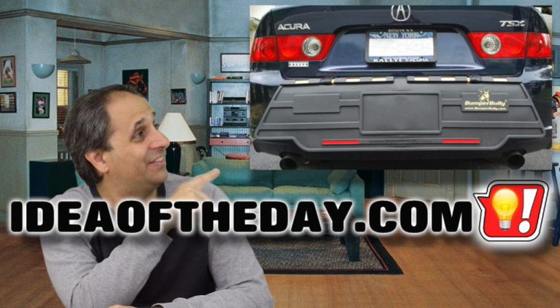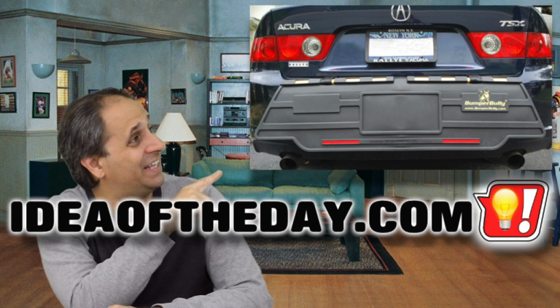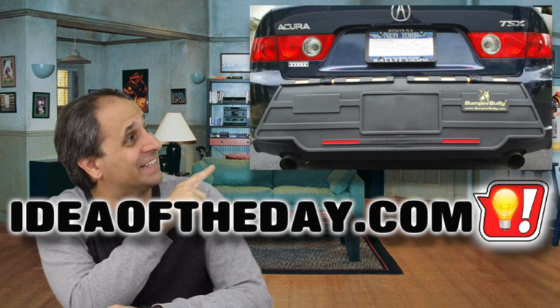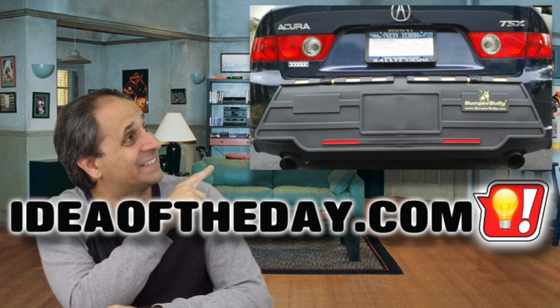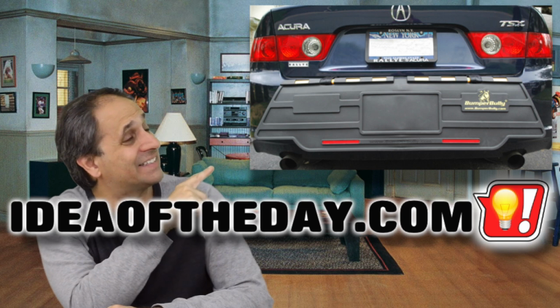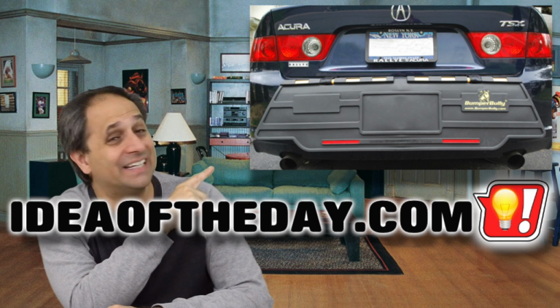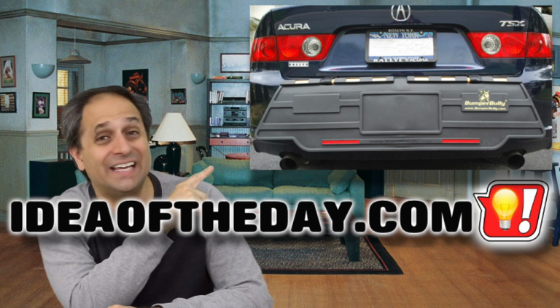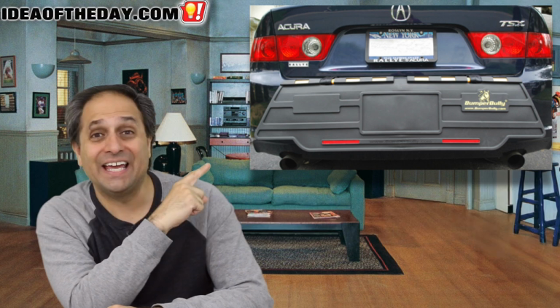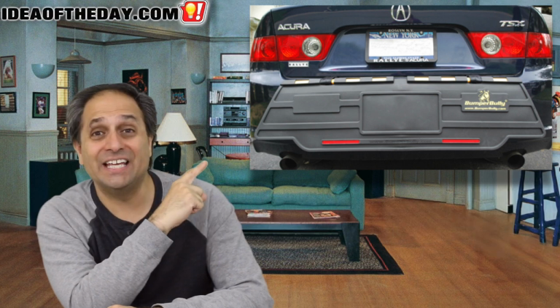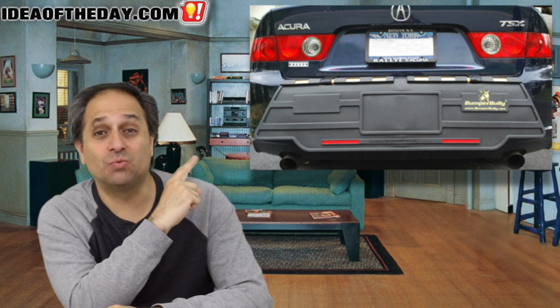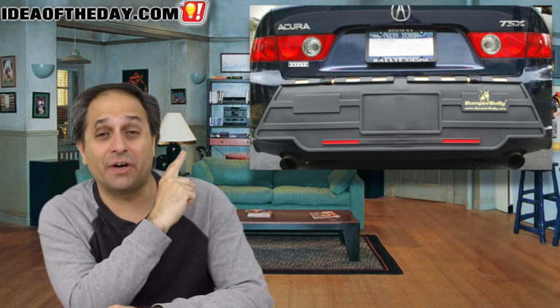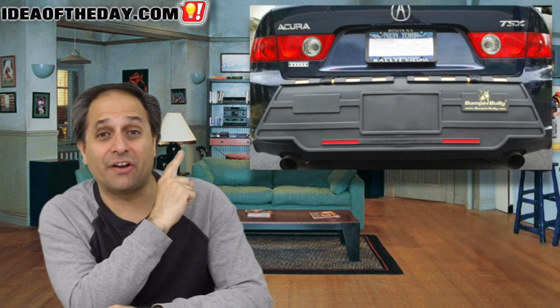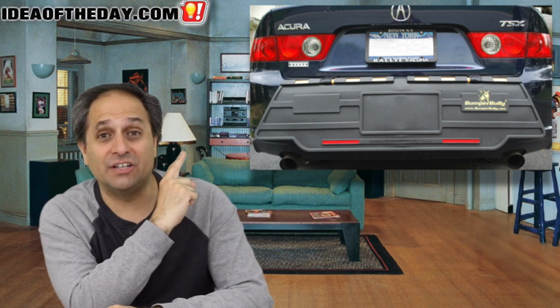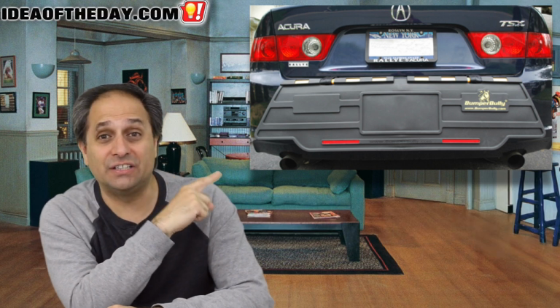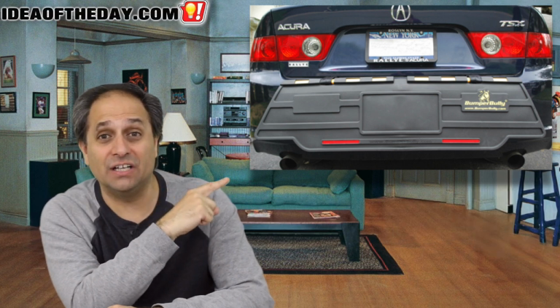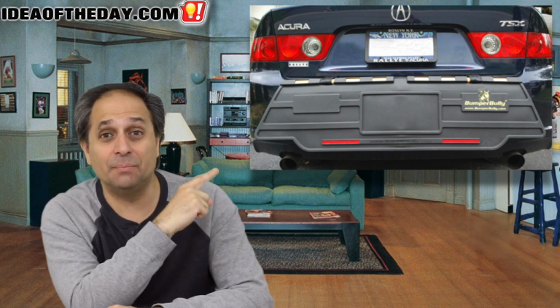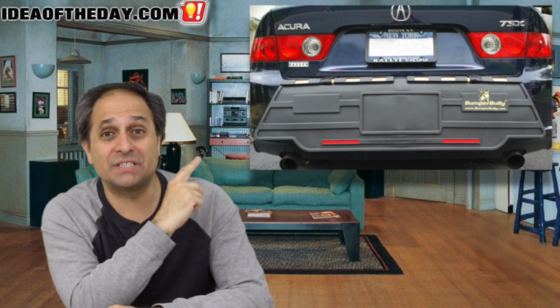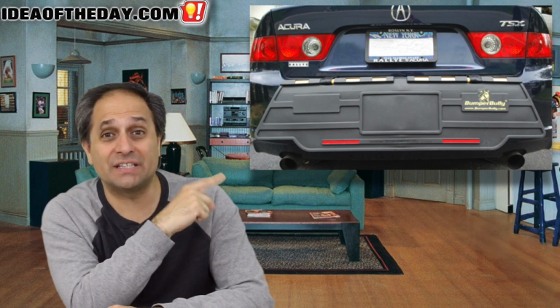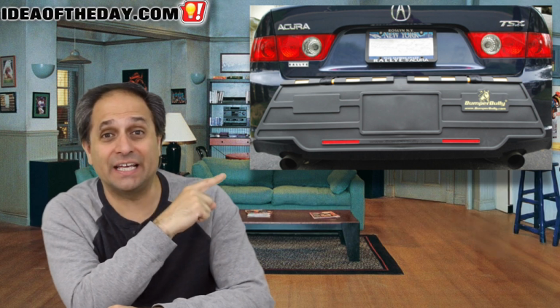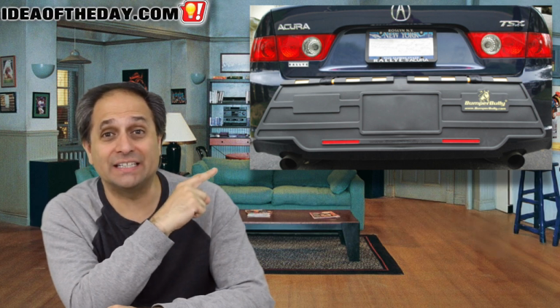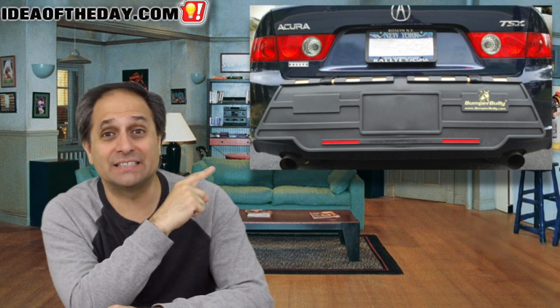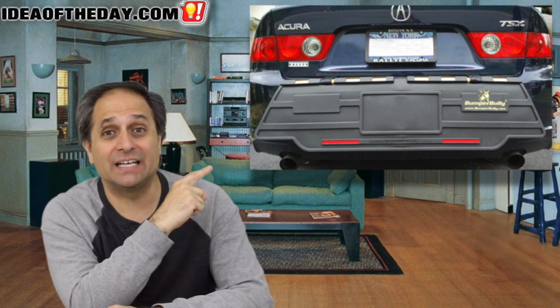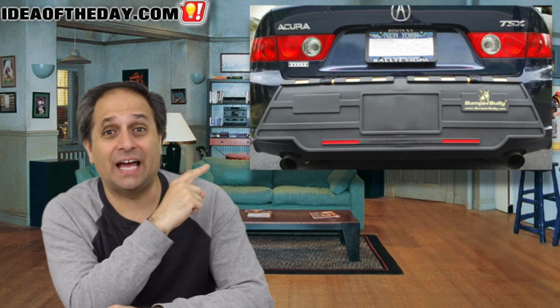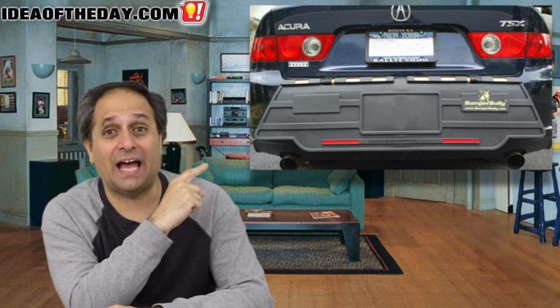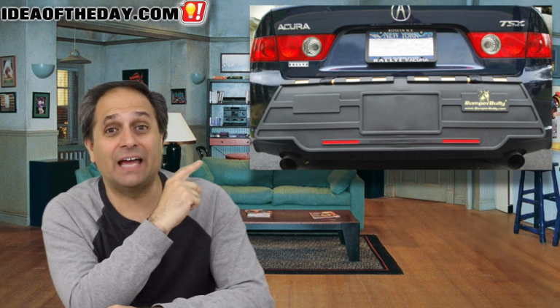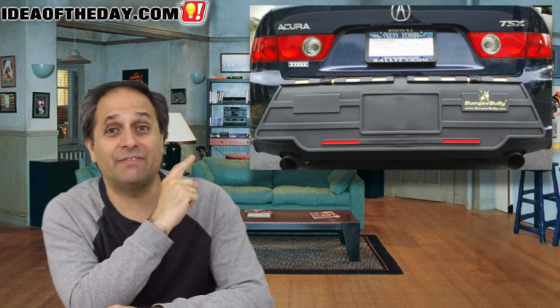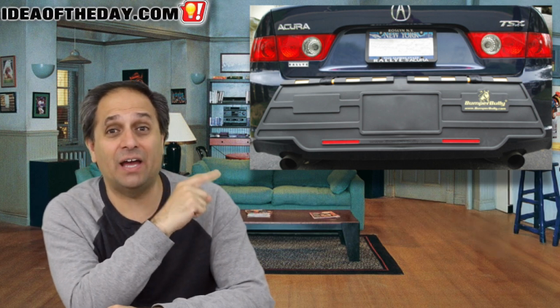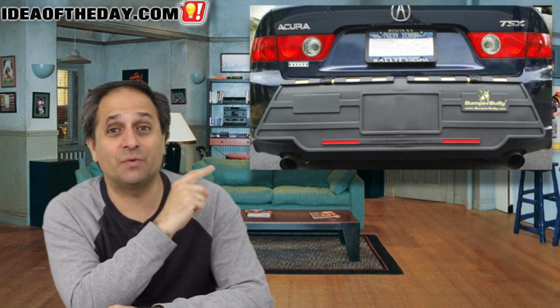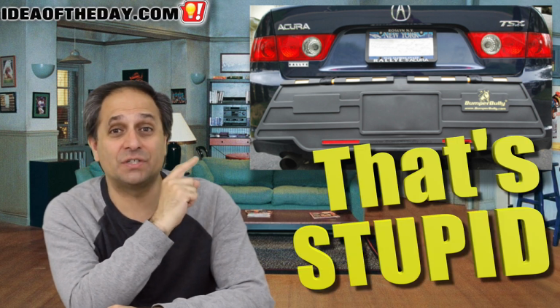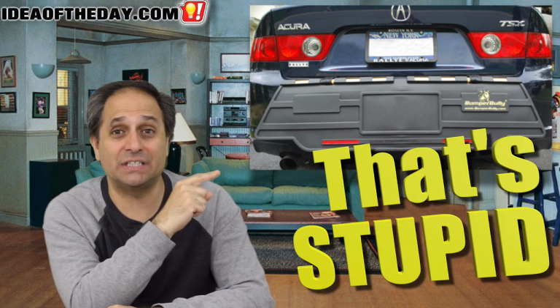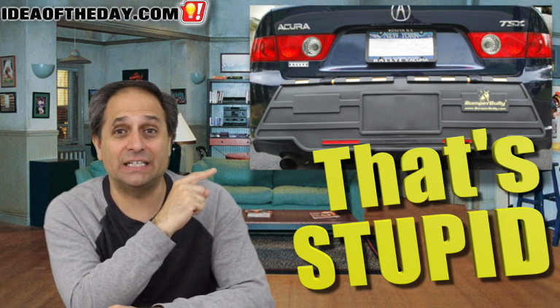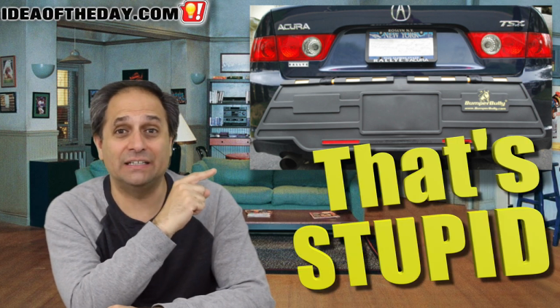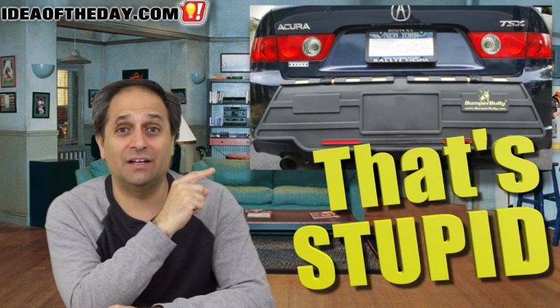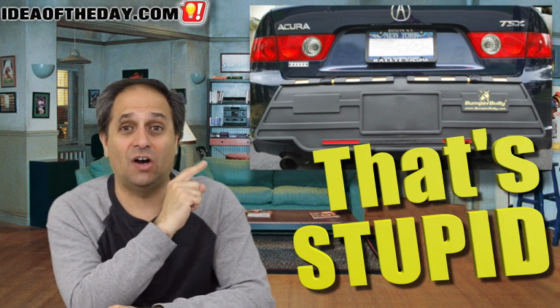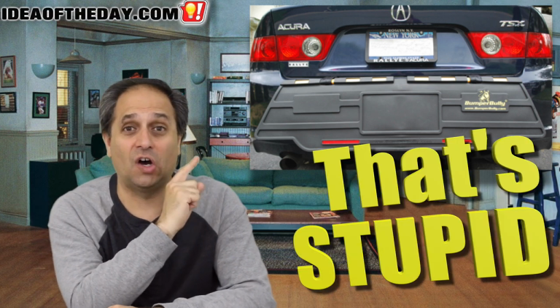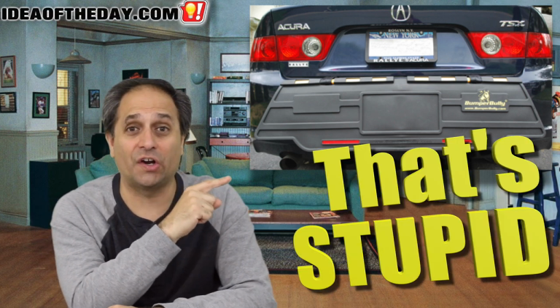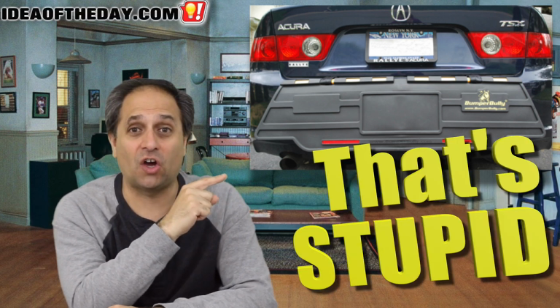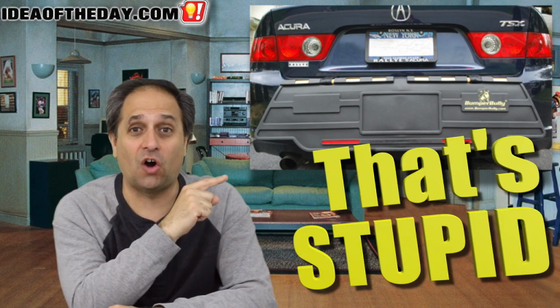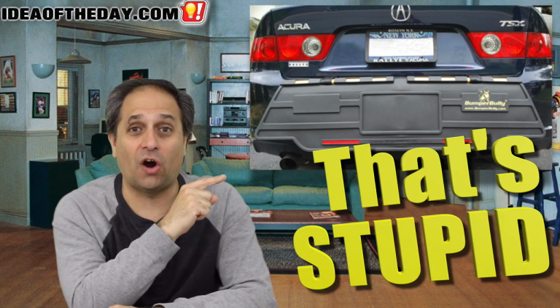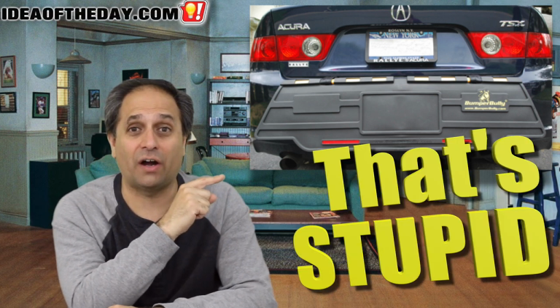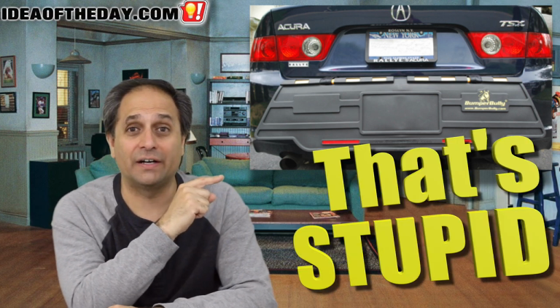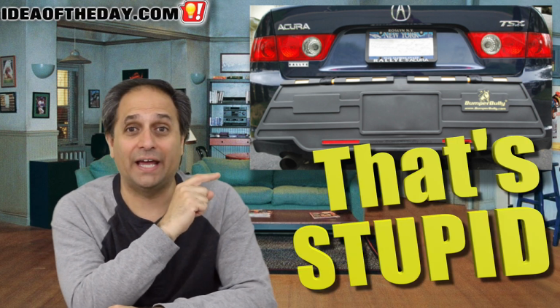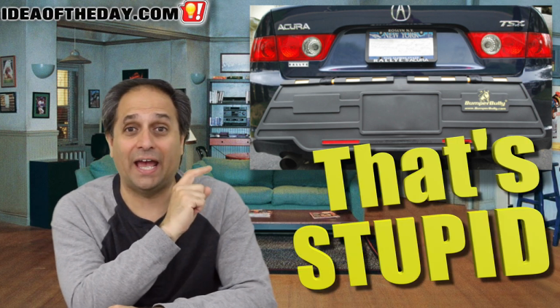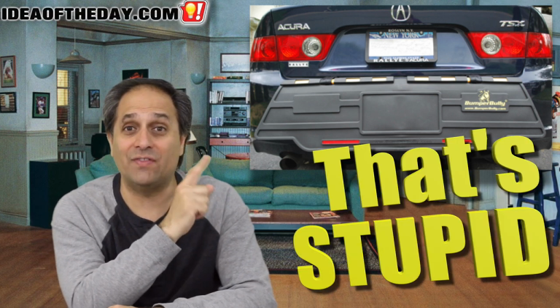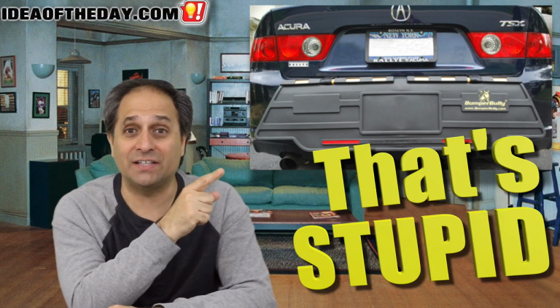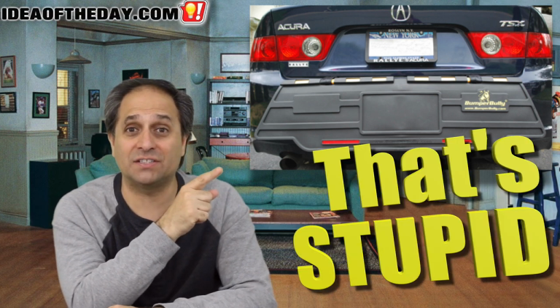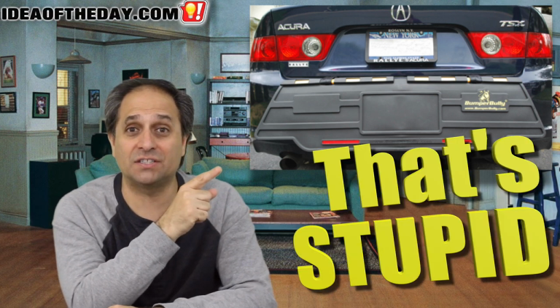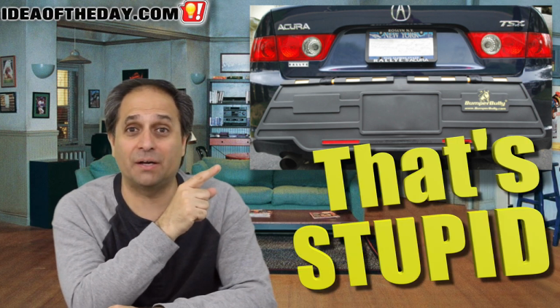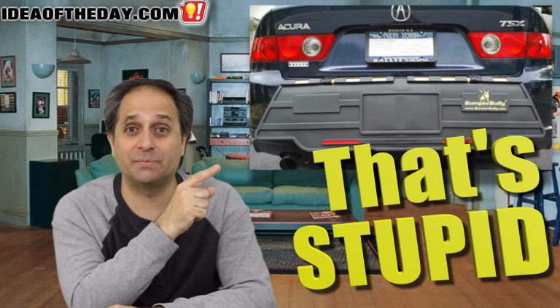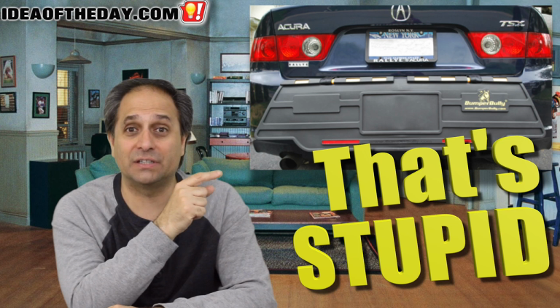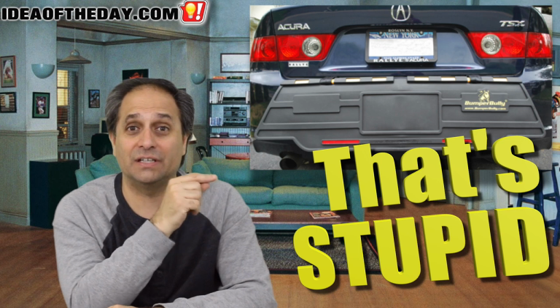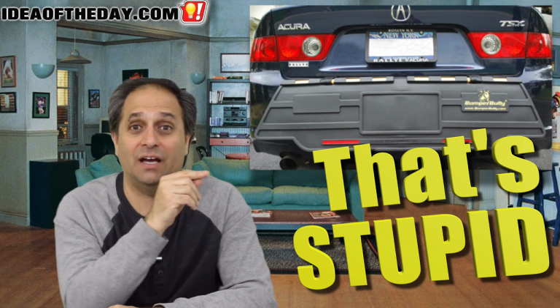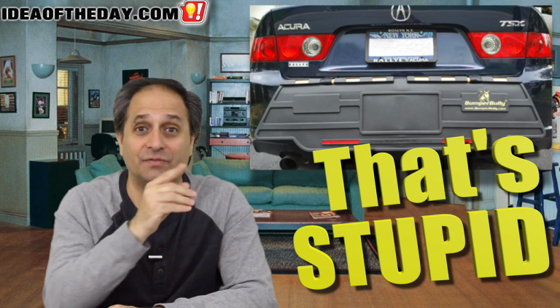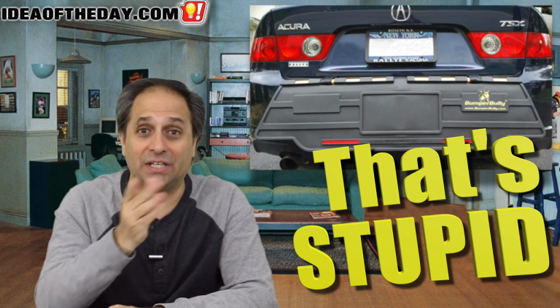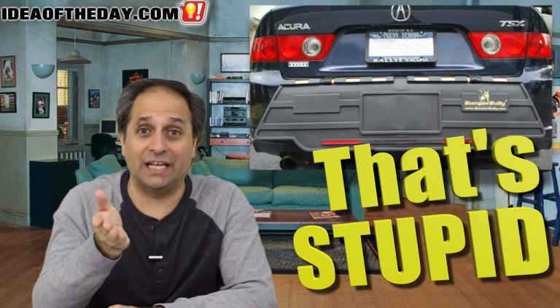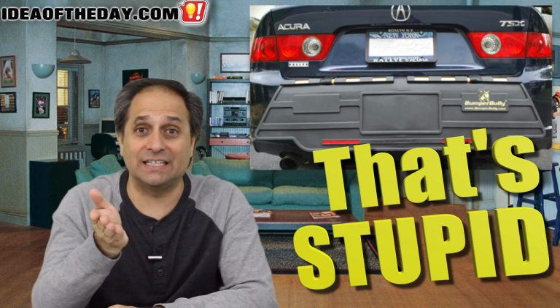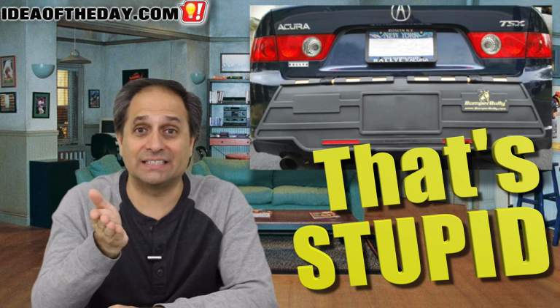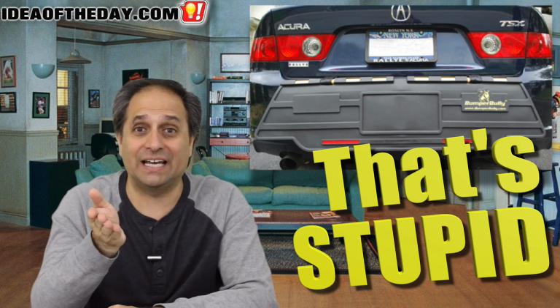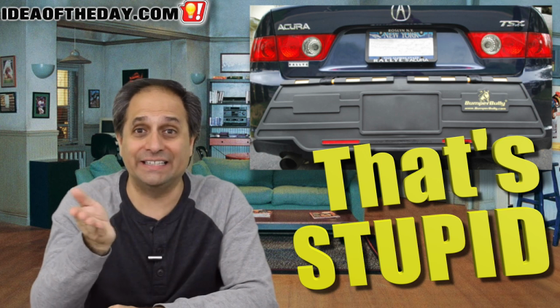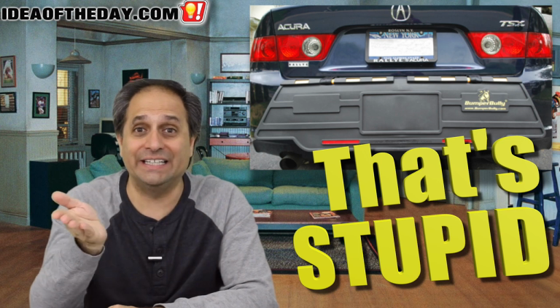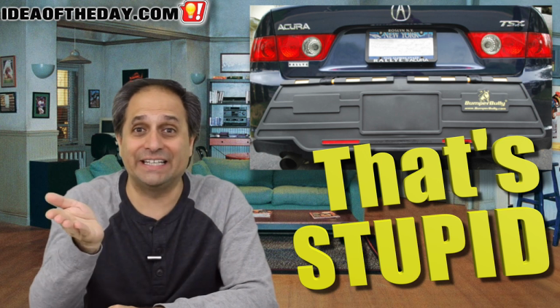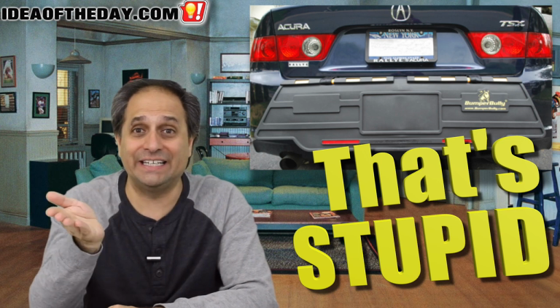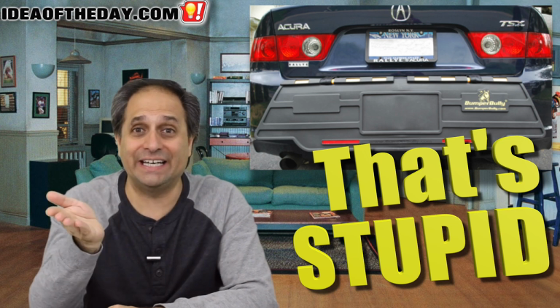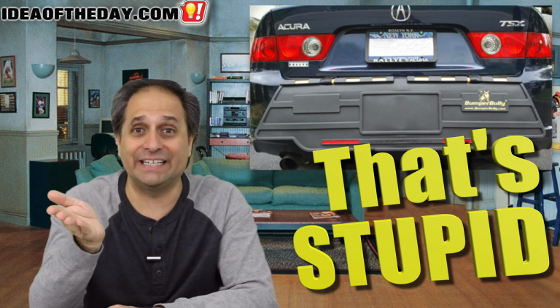This is one of the dumbest things I've ever seen on a car. And that's the subject of today's Idea of the Day.